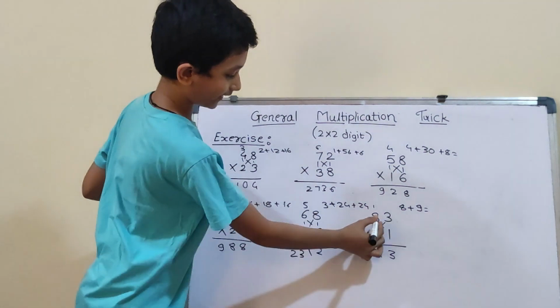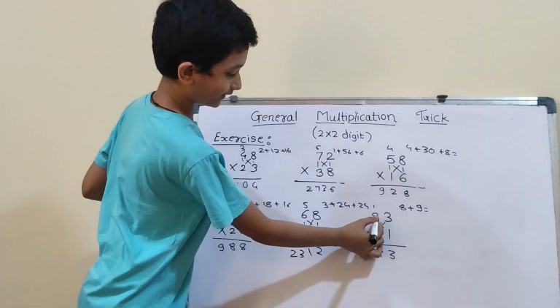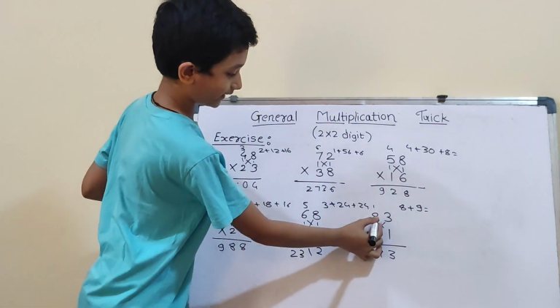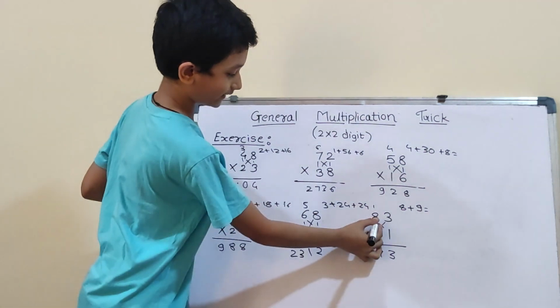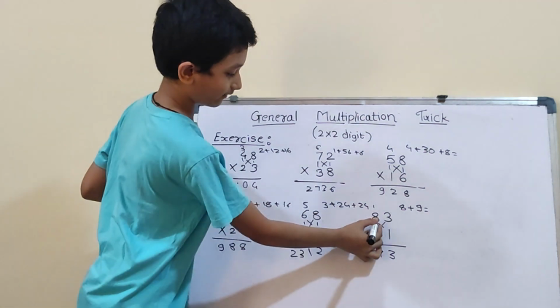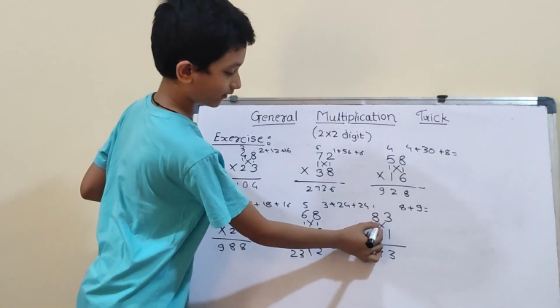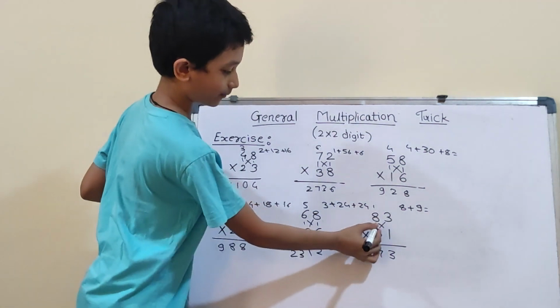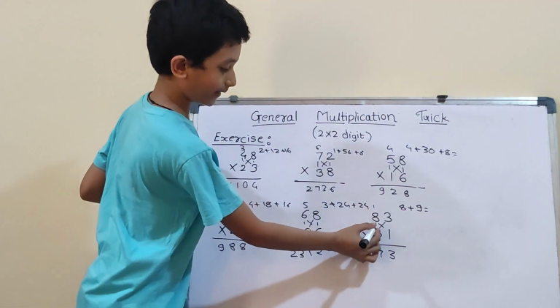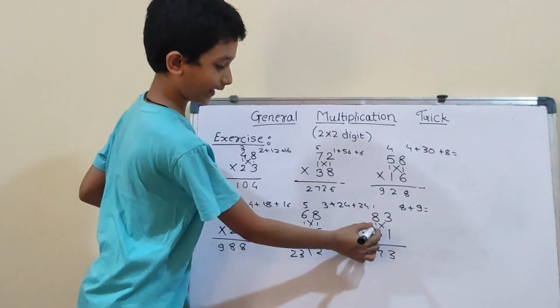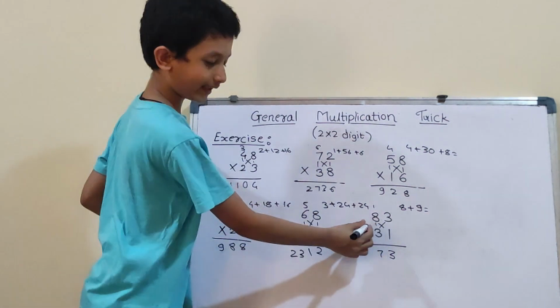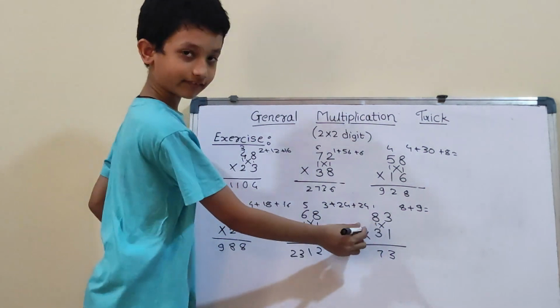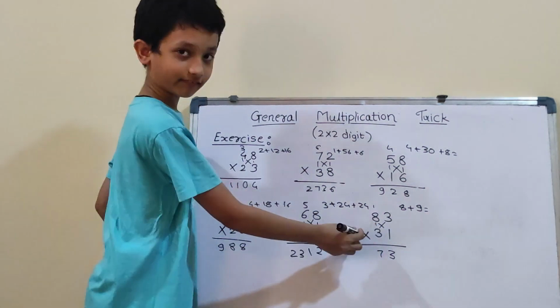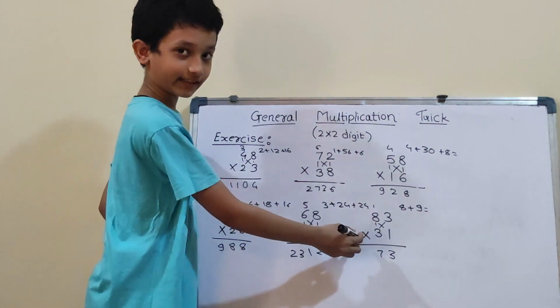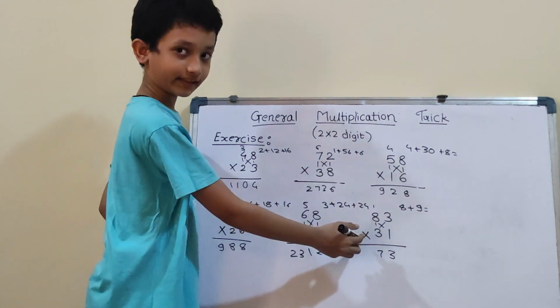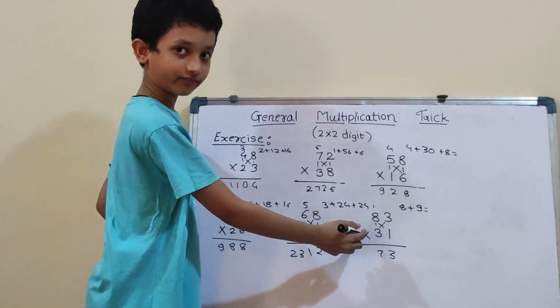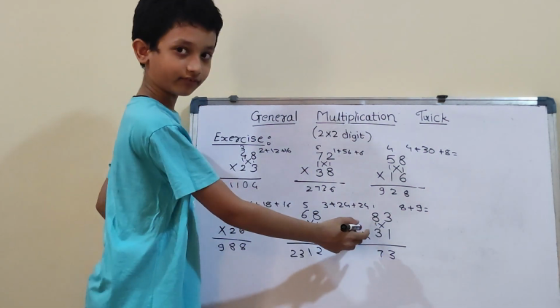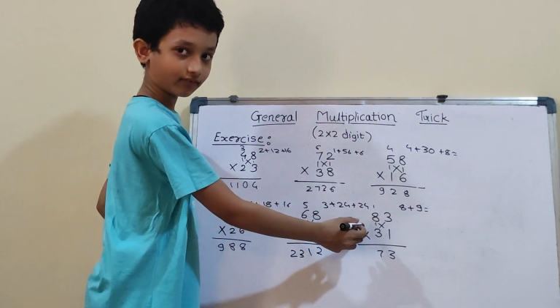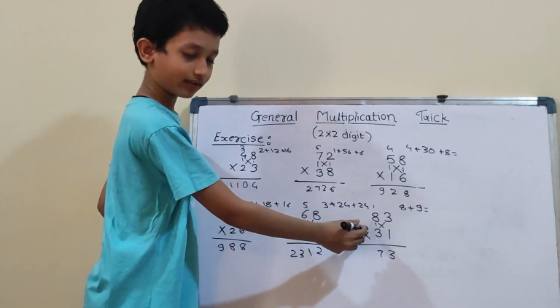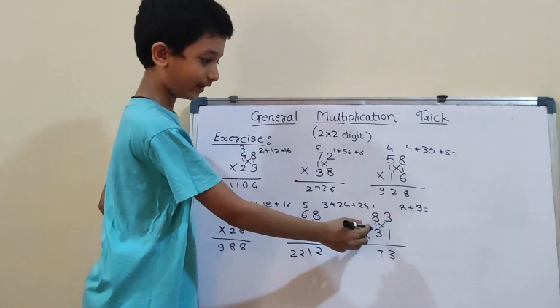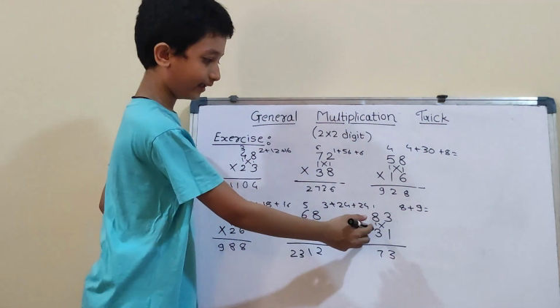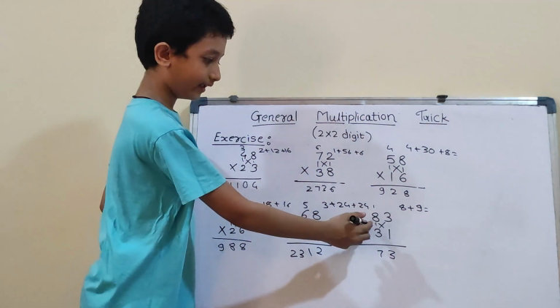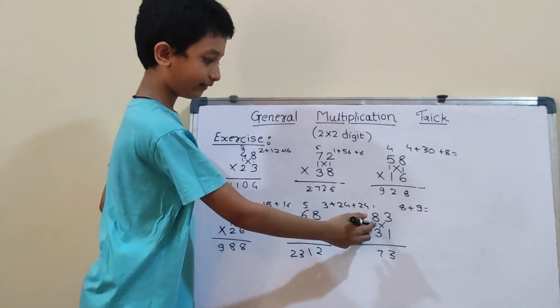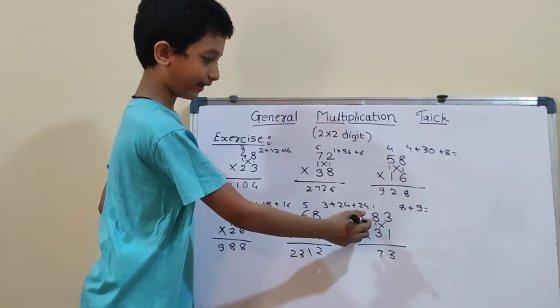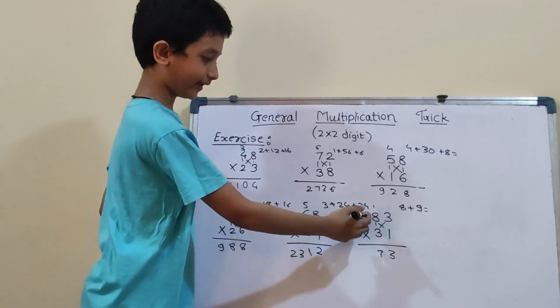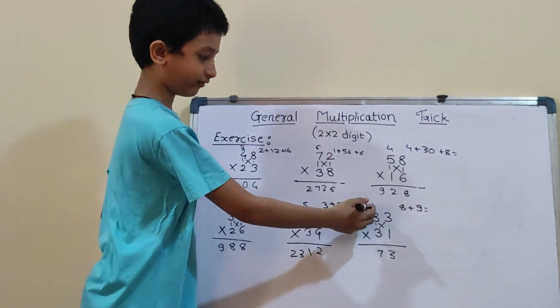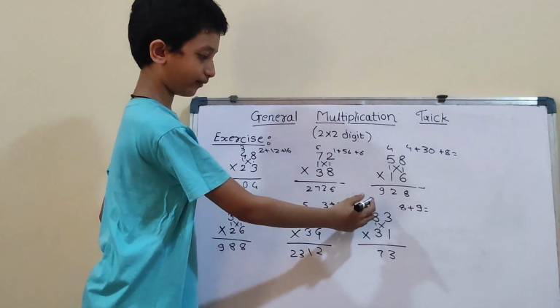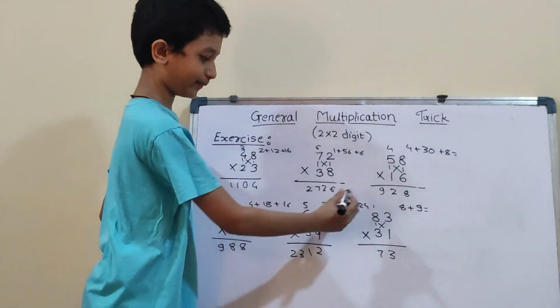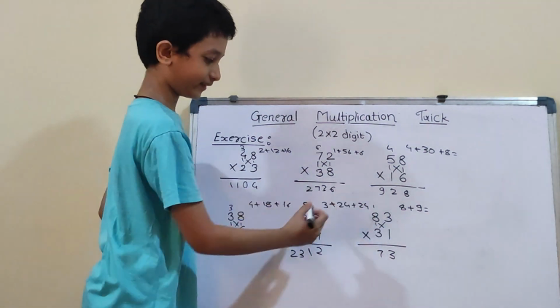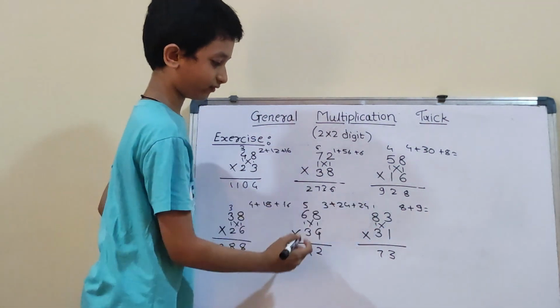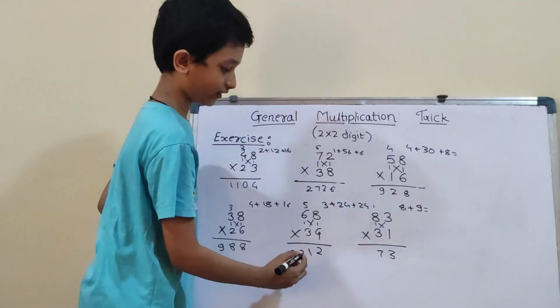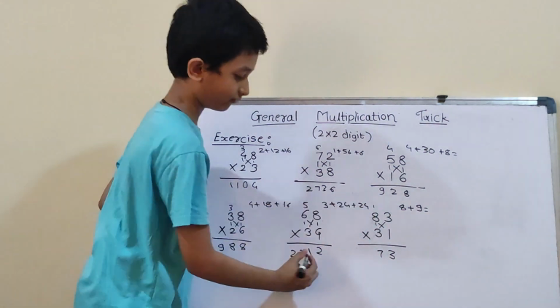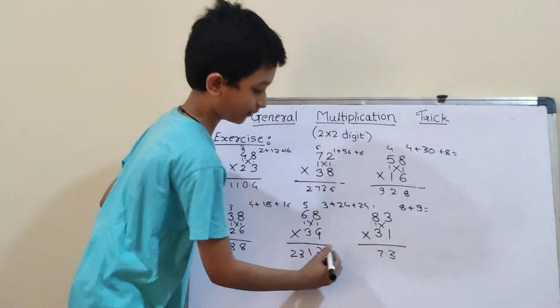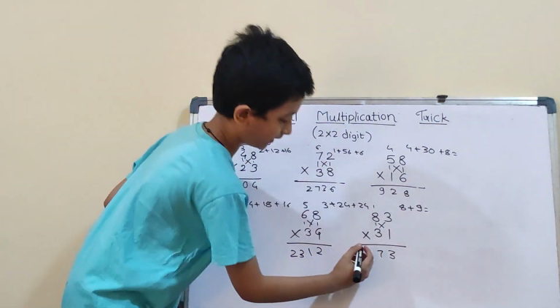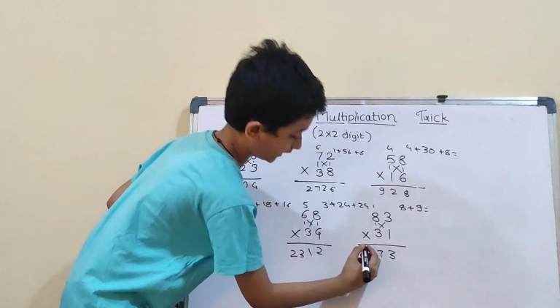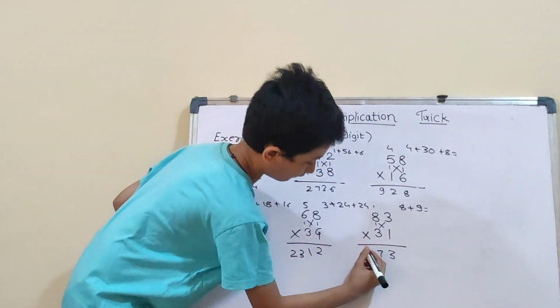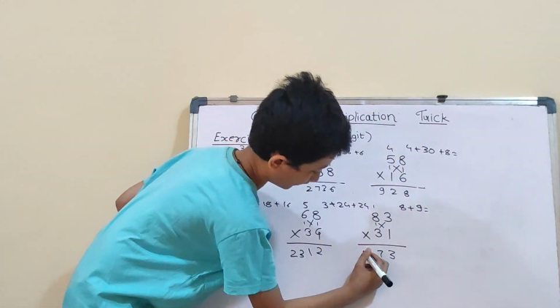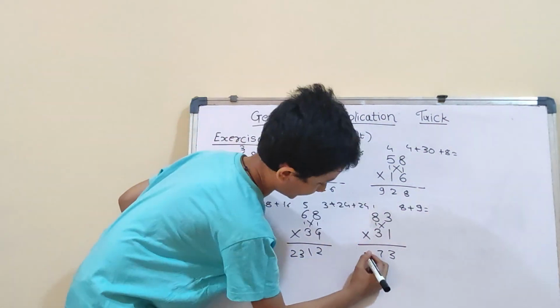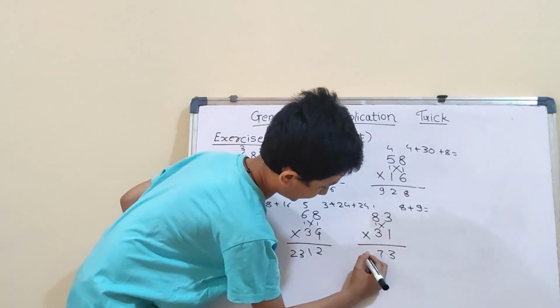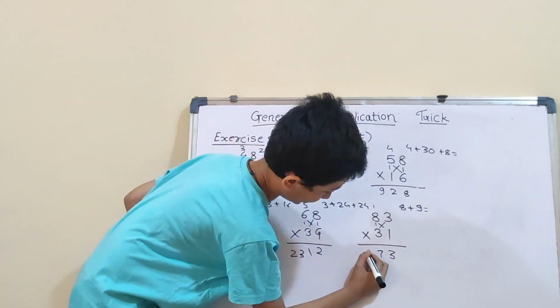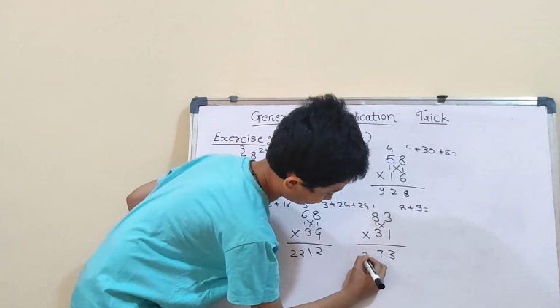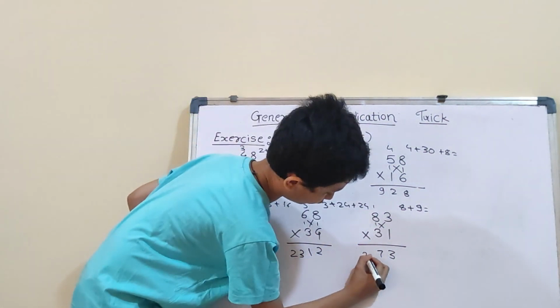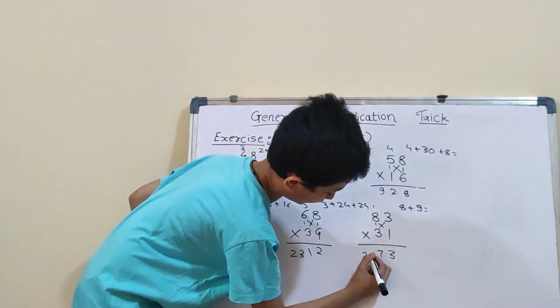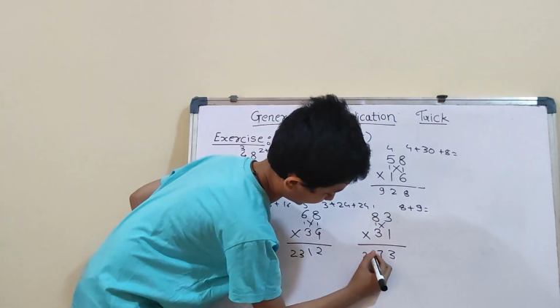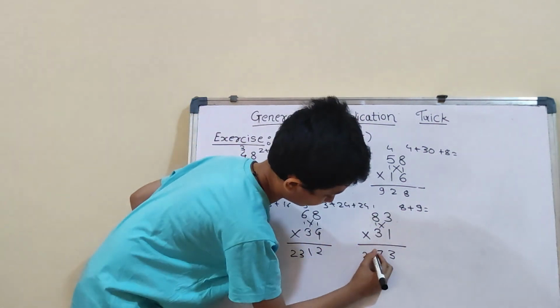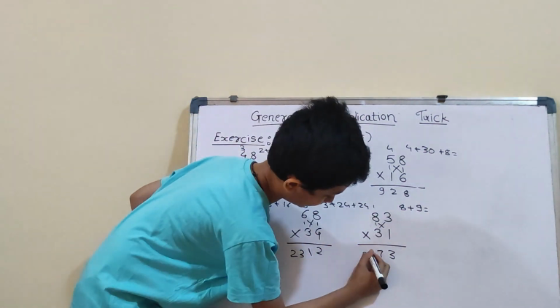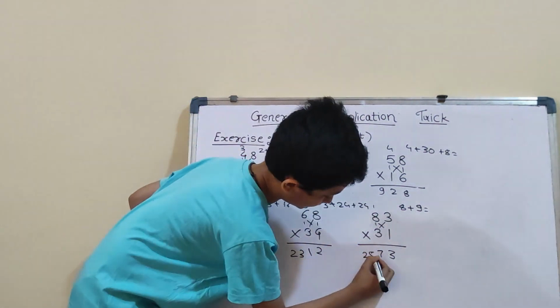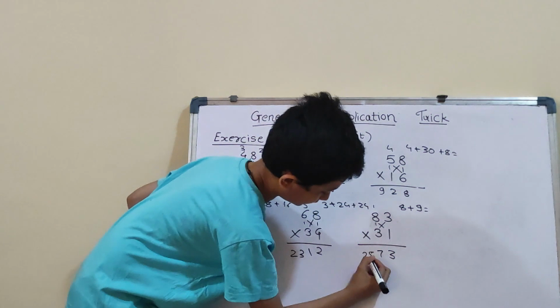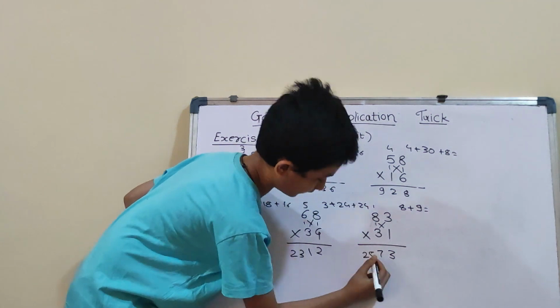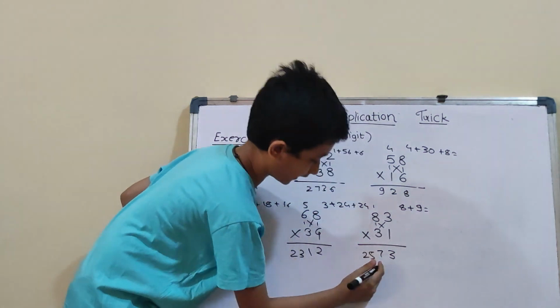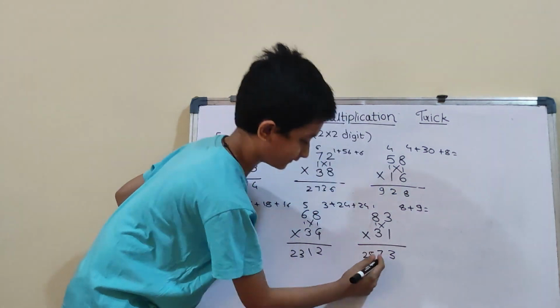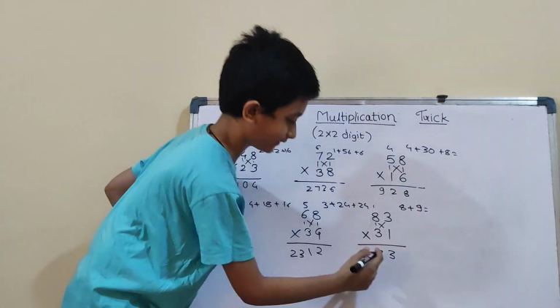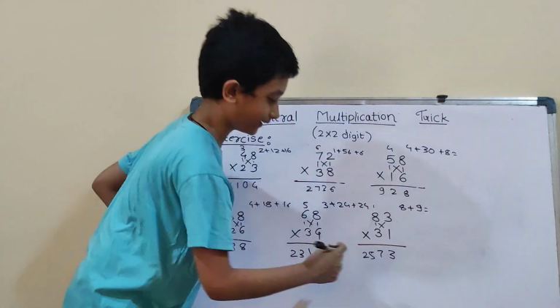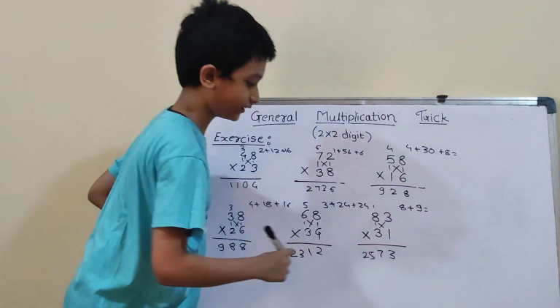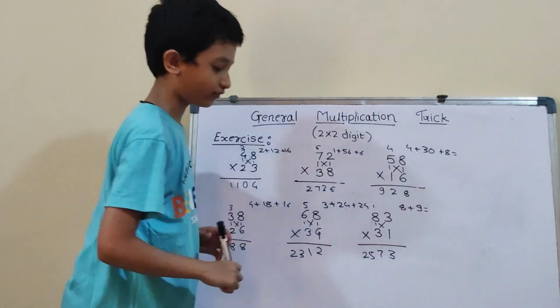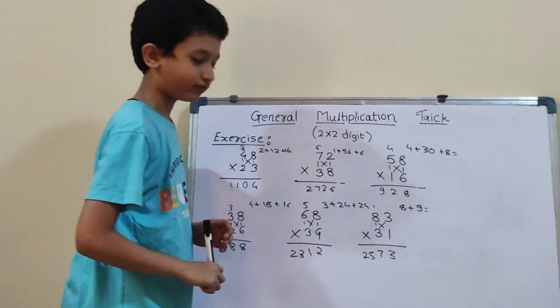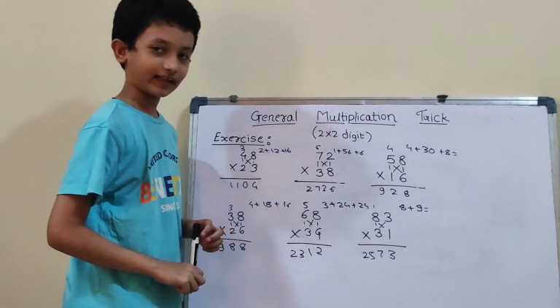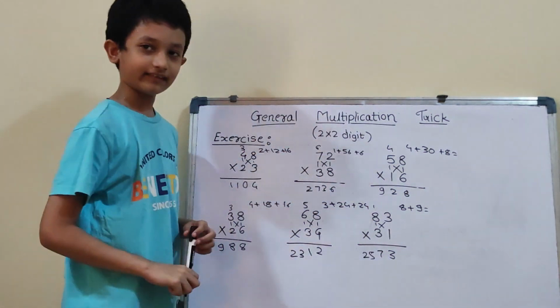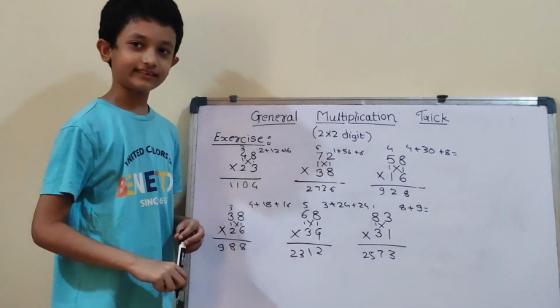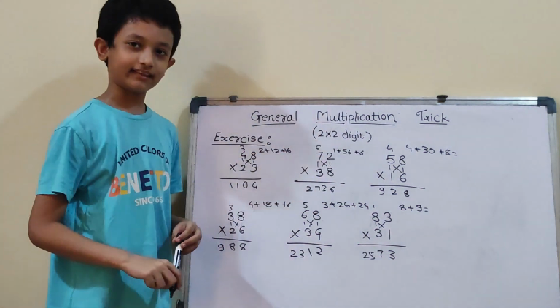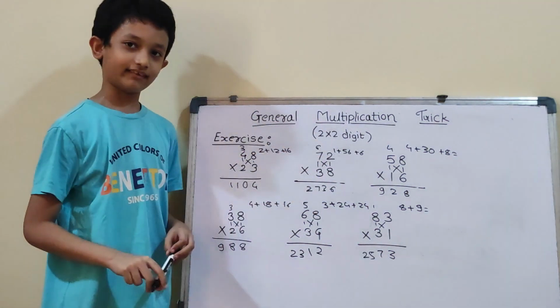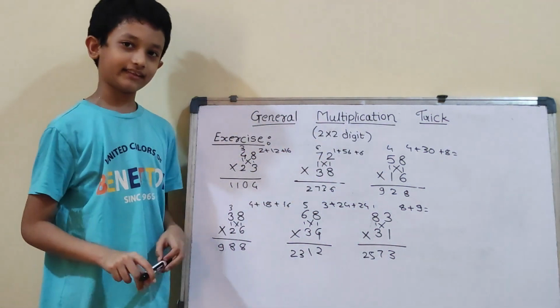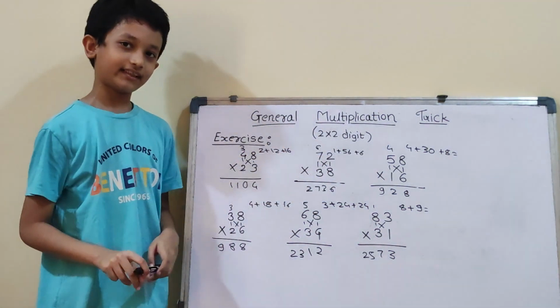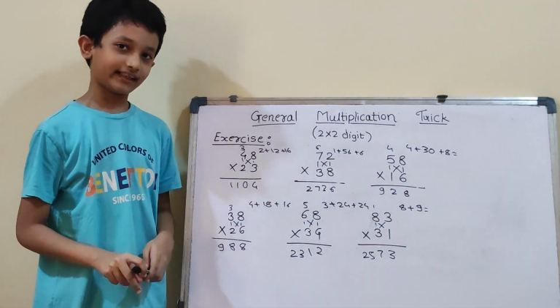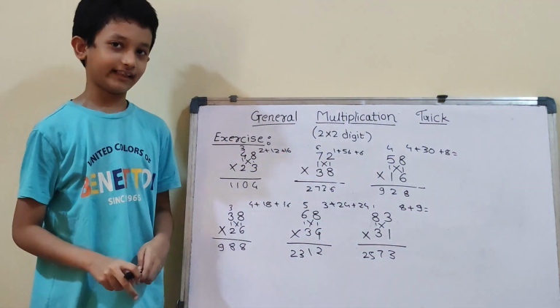Now, 8×3 will be 24. And 24 plus 1 will be 25. So, our answer is 2573.